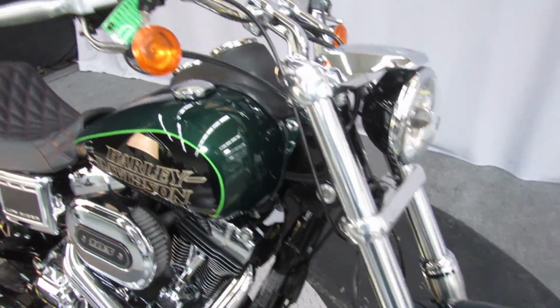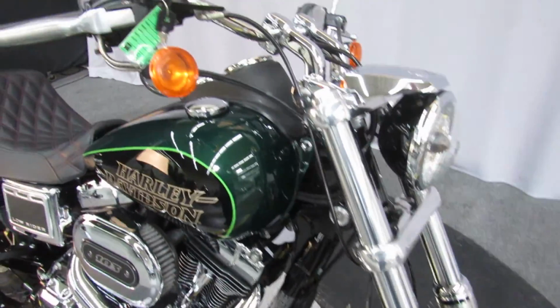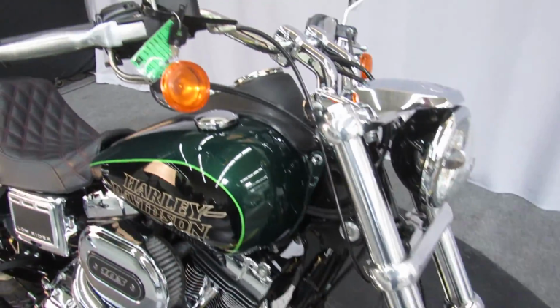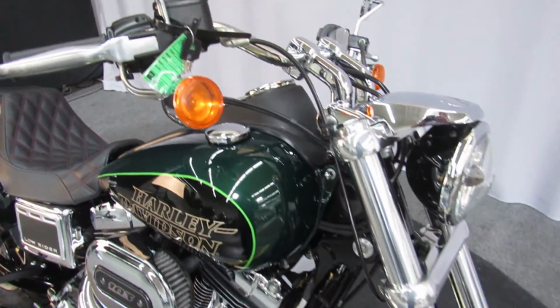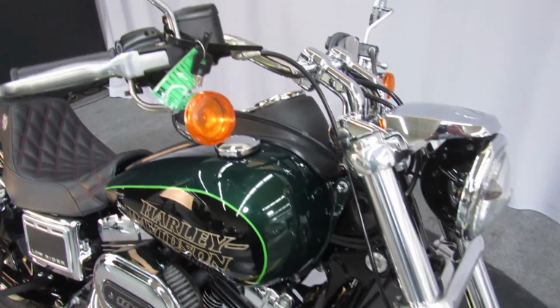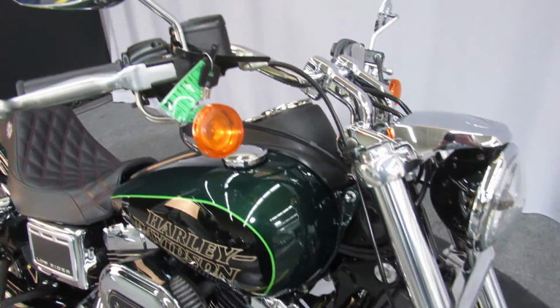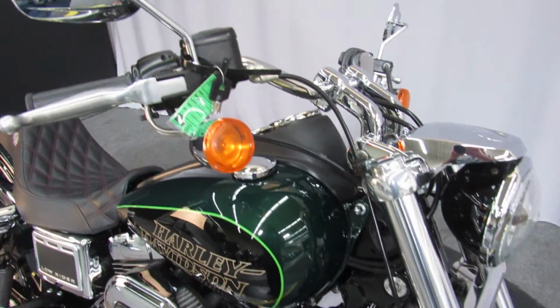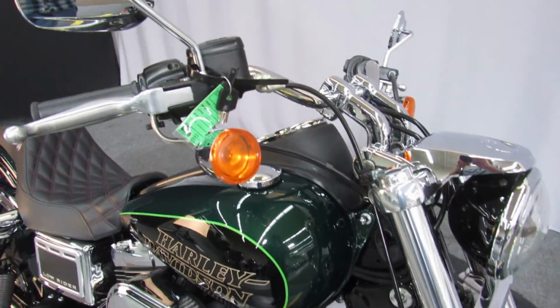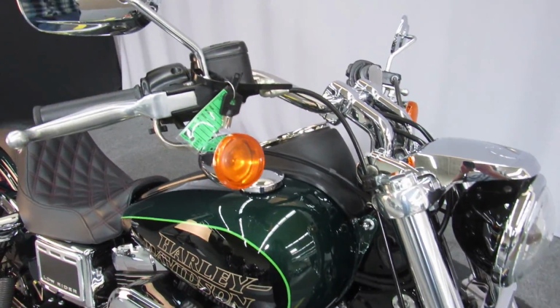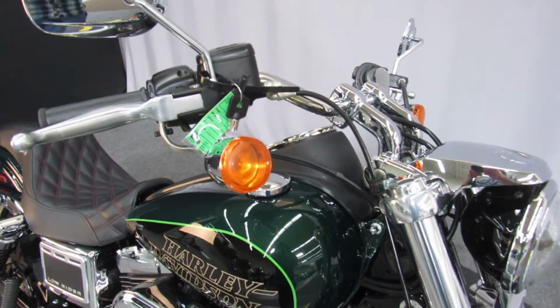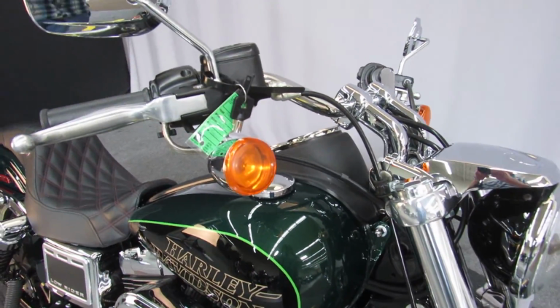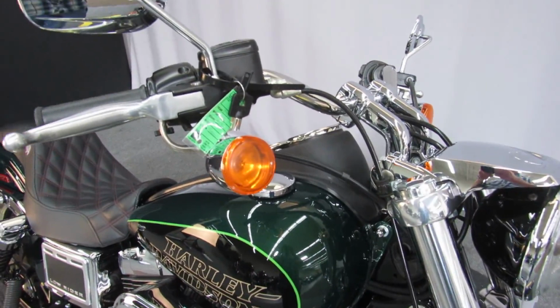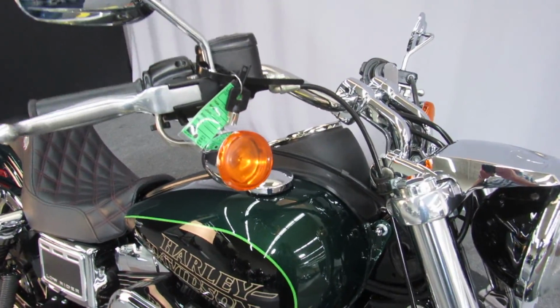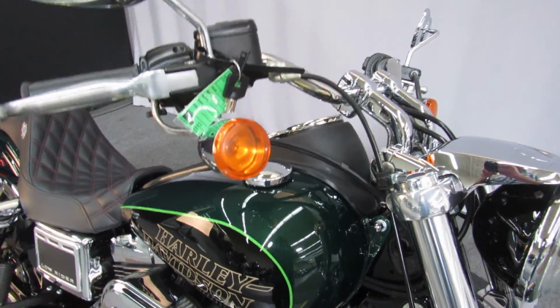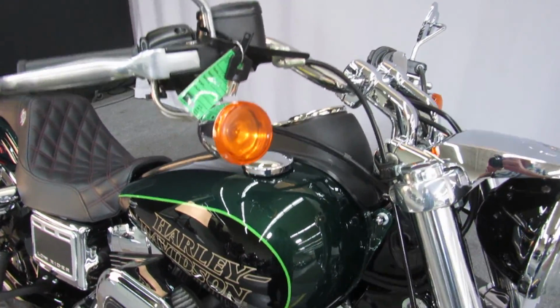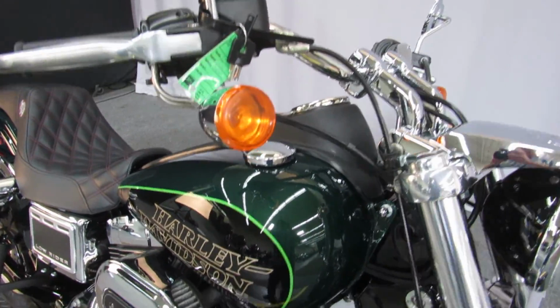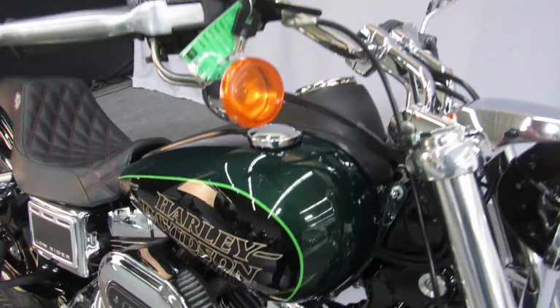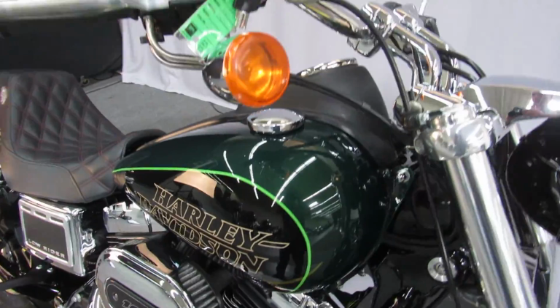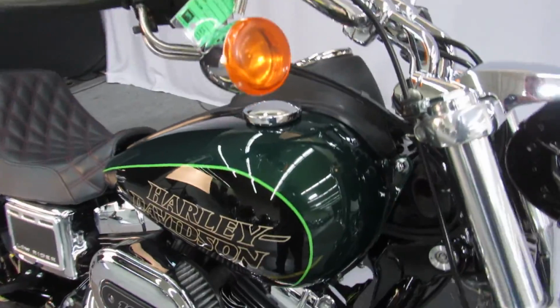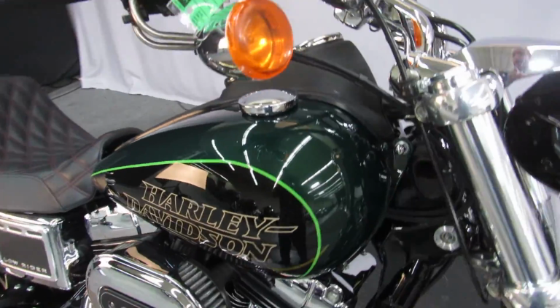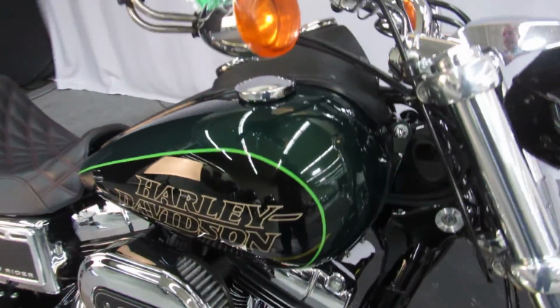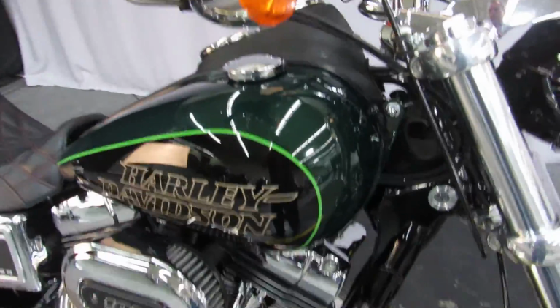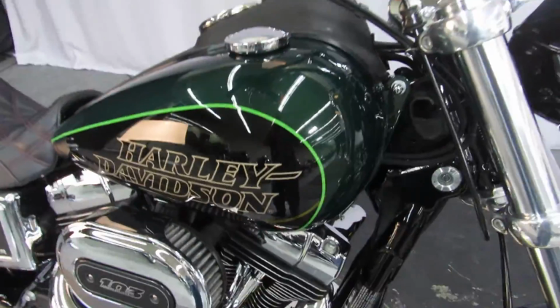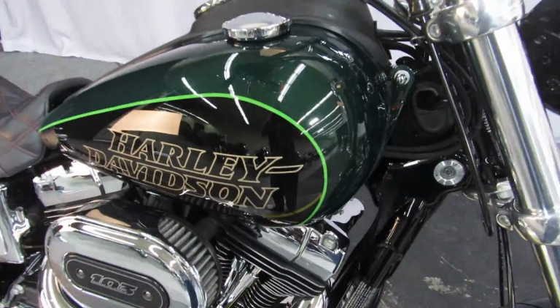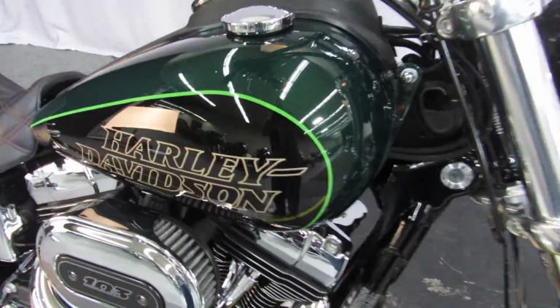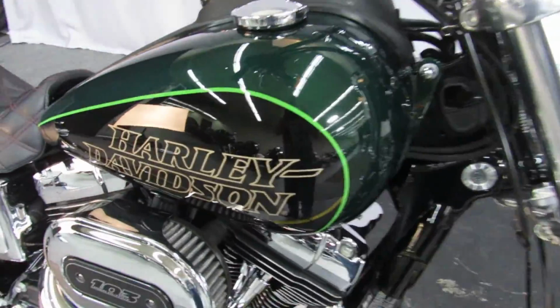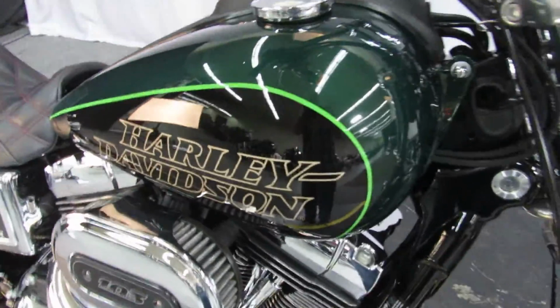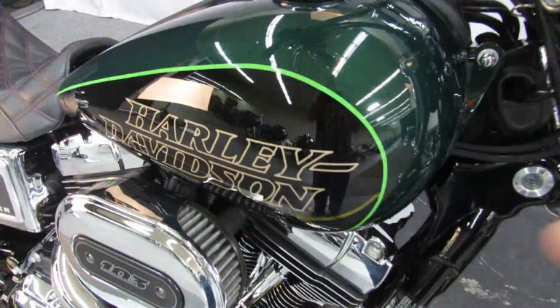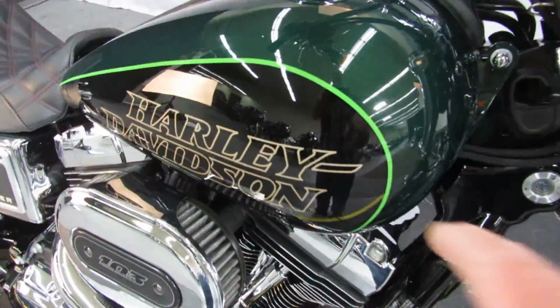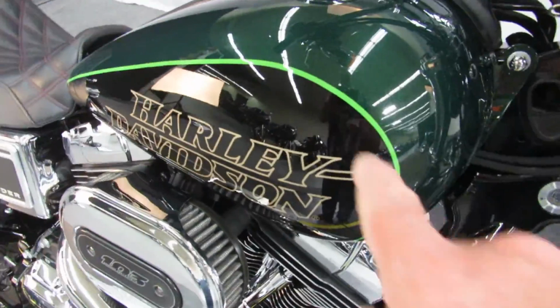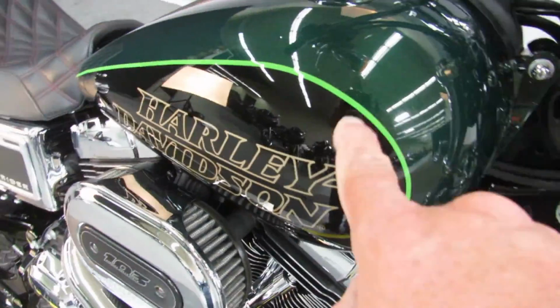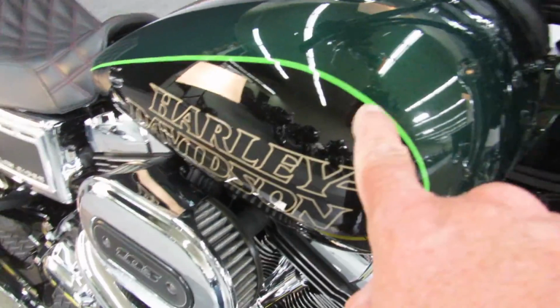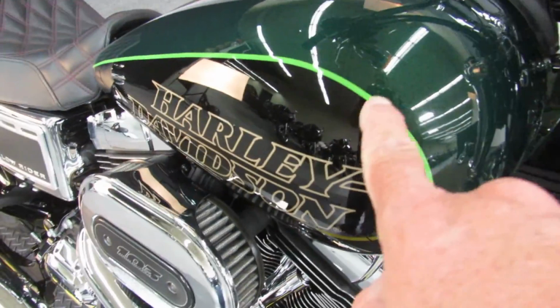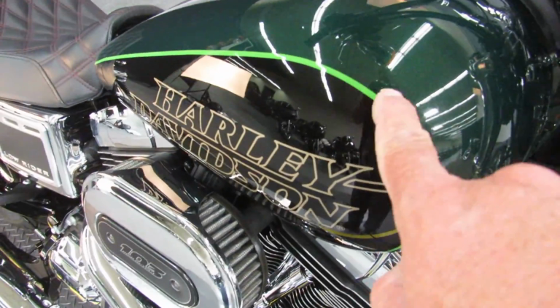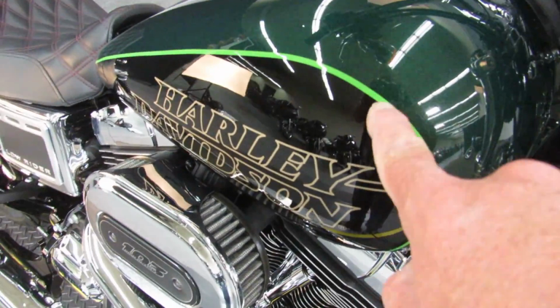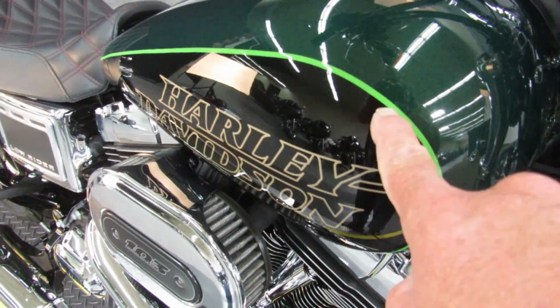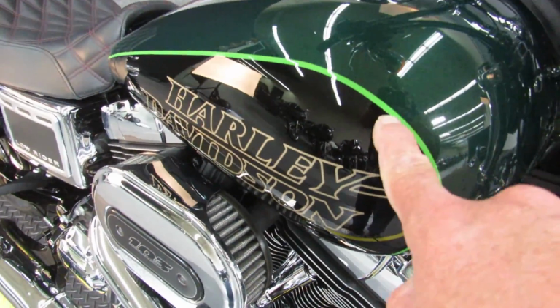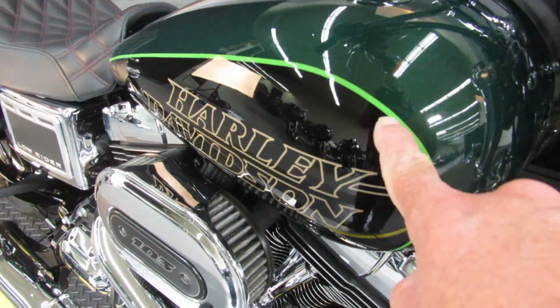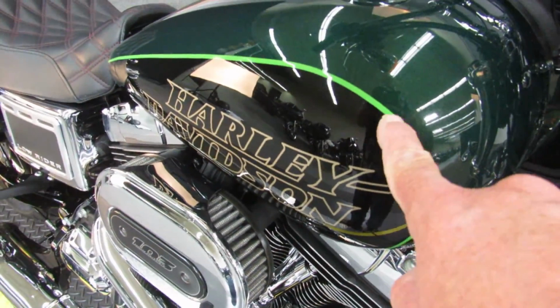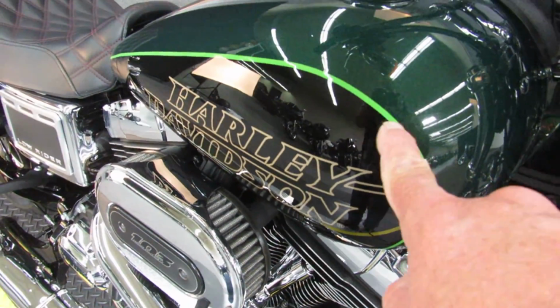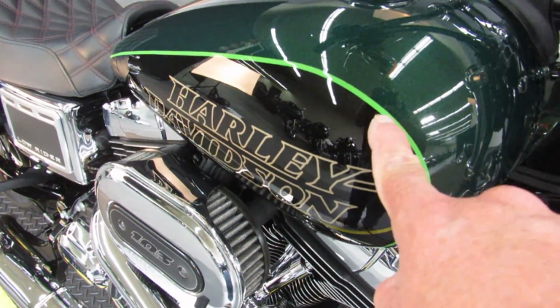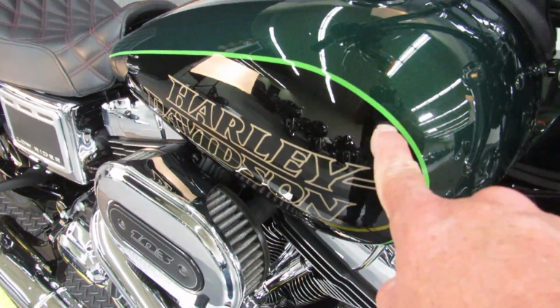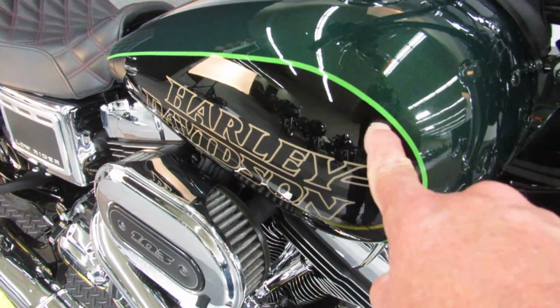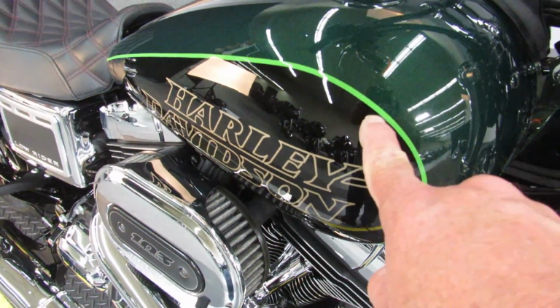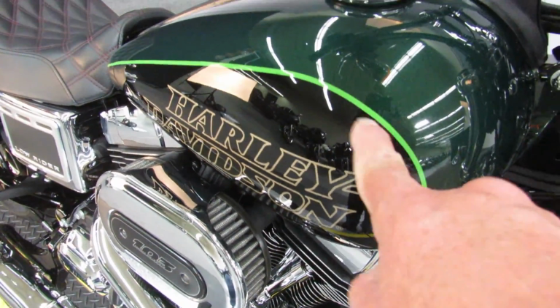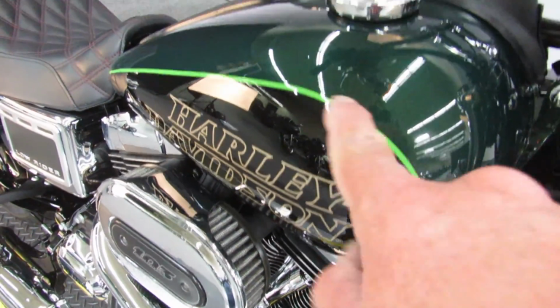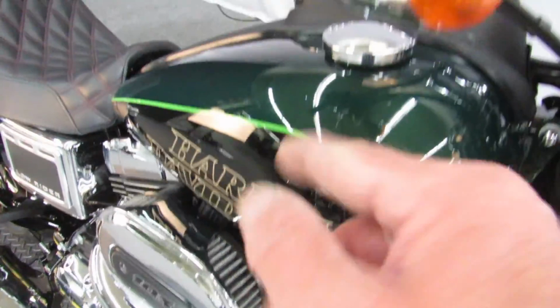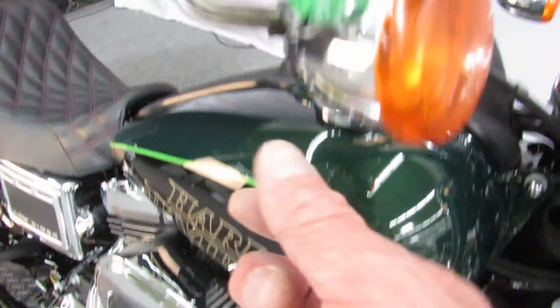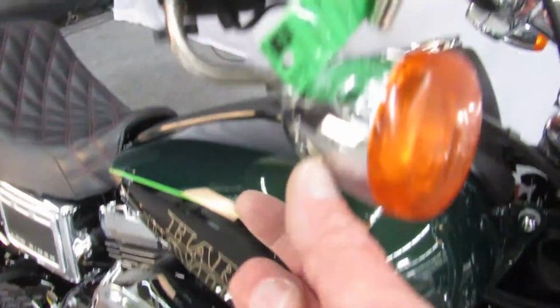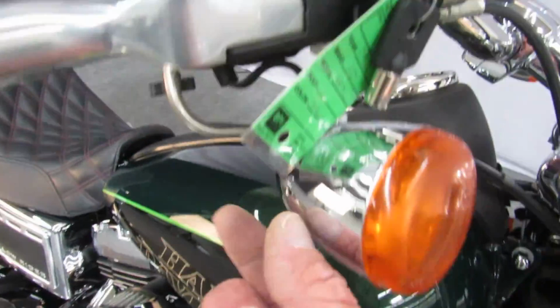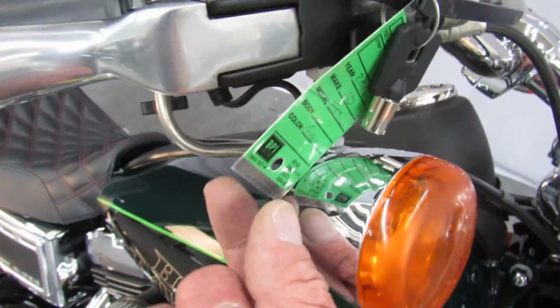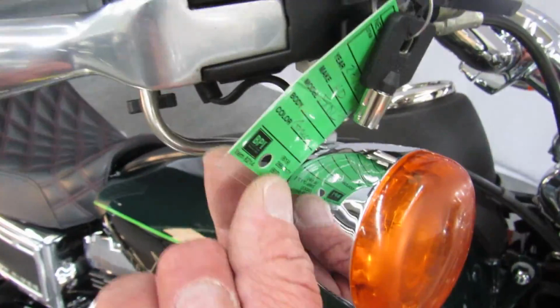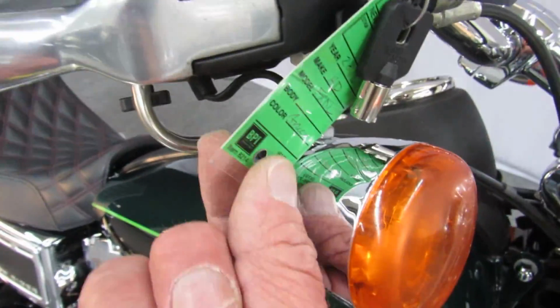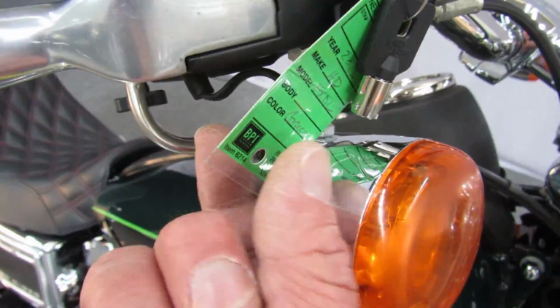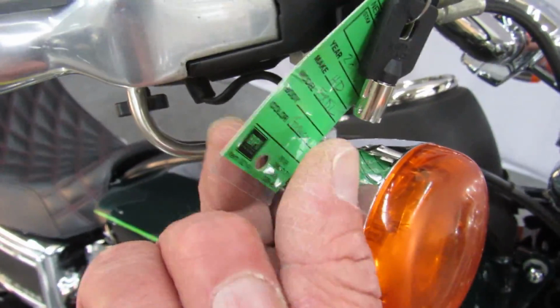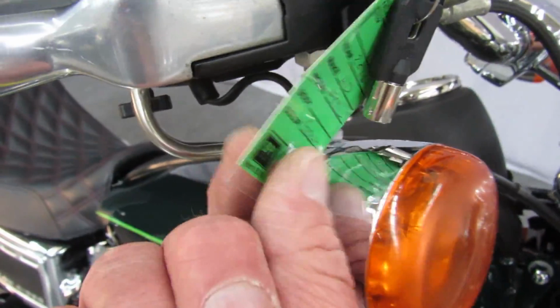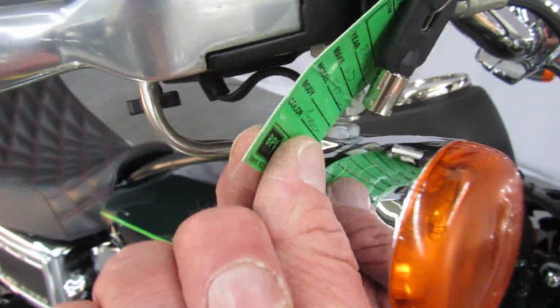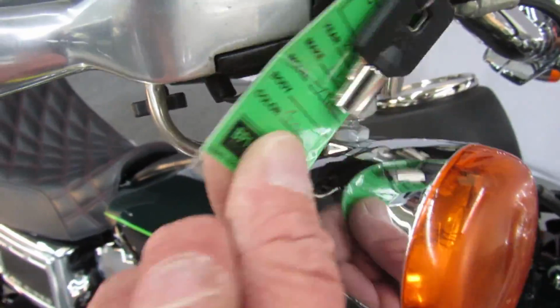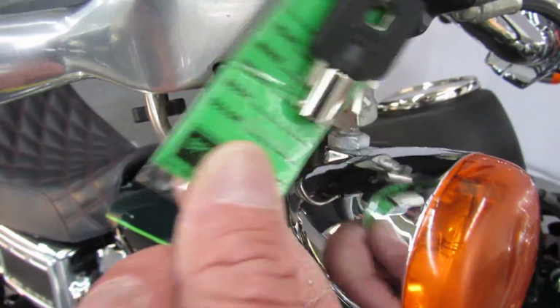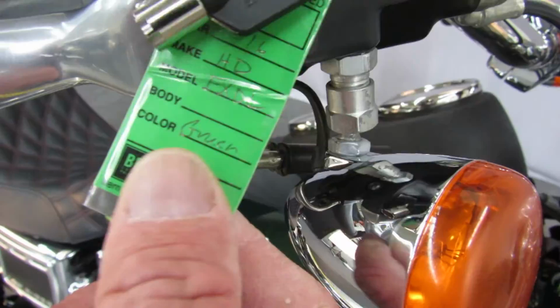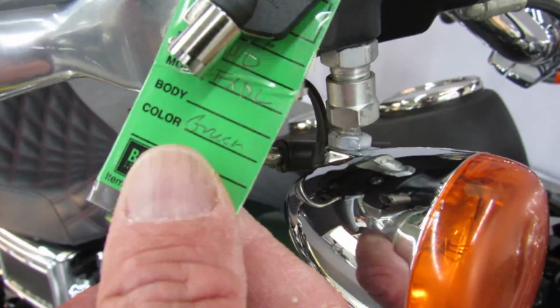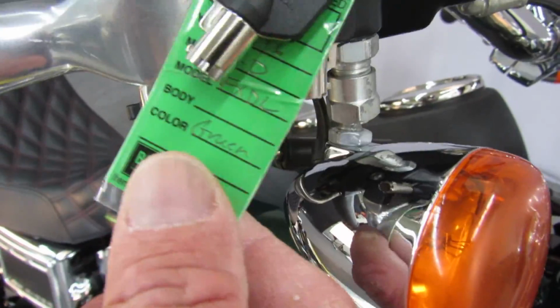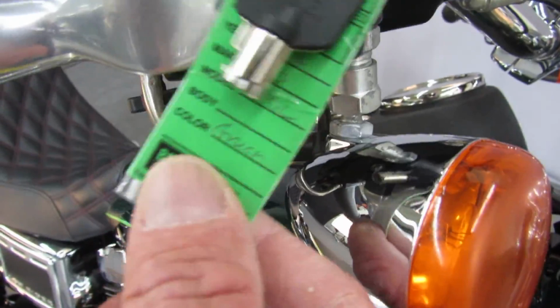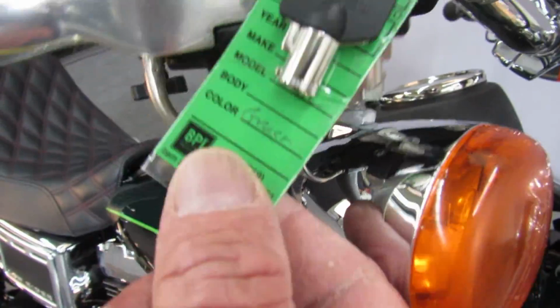So the bike sounds as good as it looks. Talk about color coordination — the pinstripe and the key. Wow.